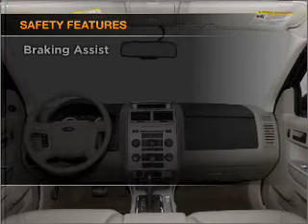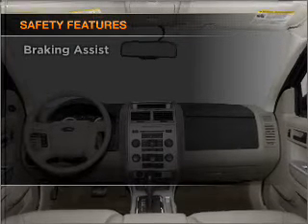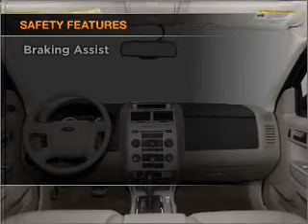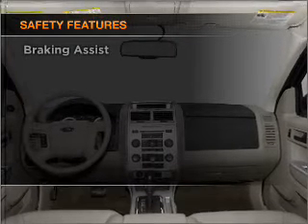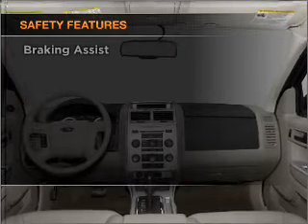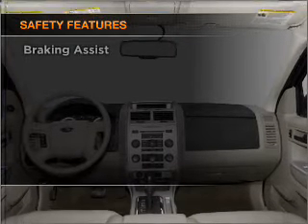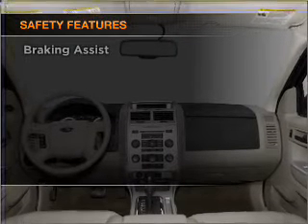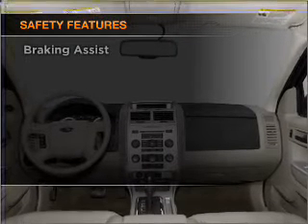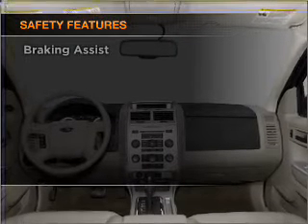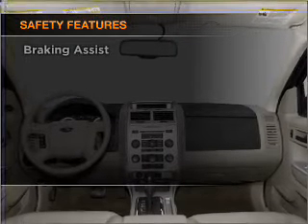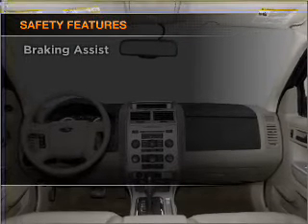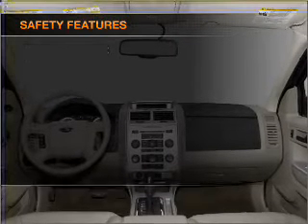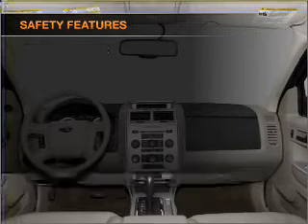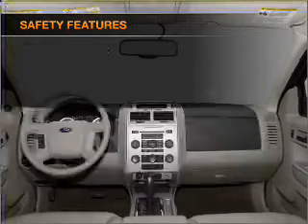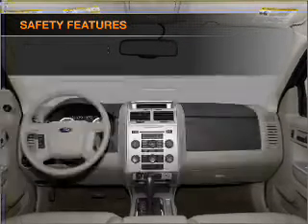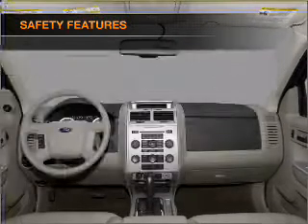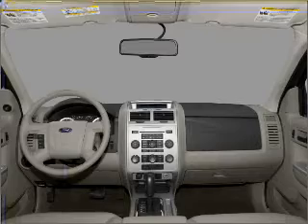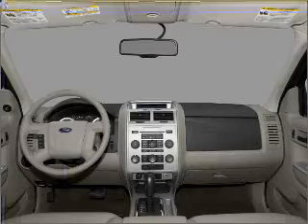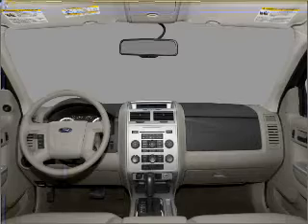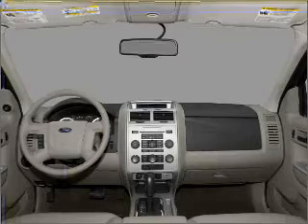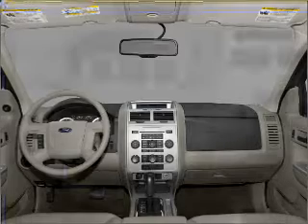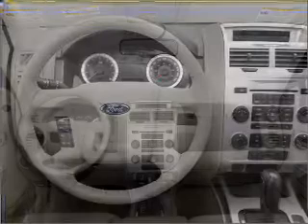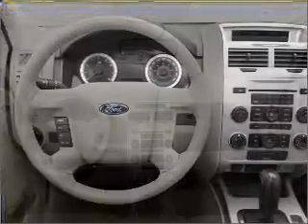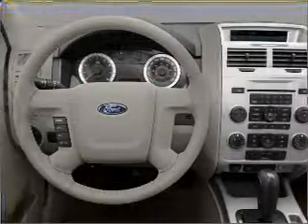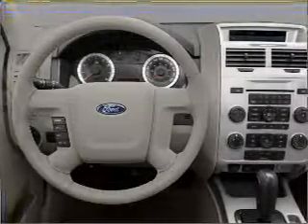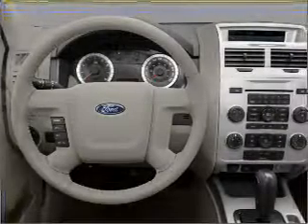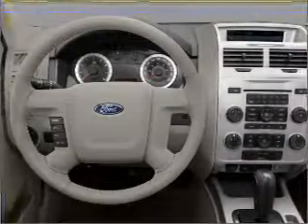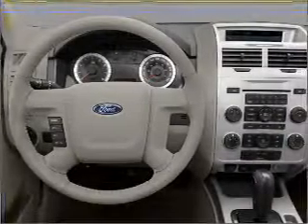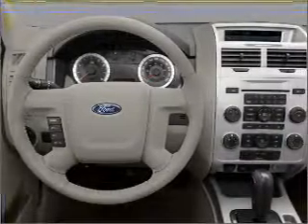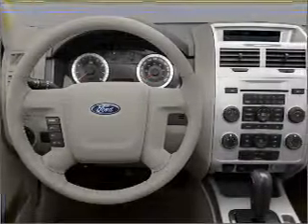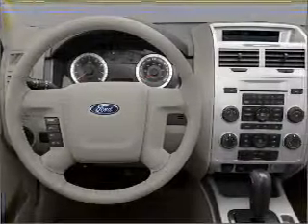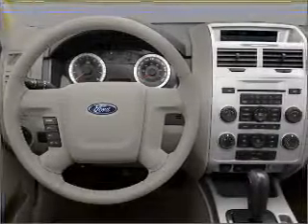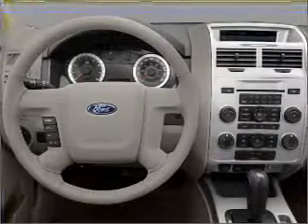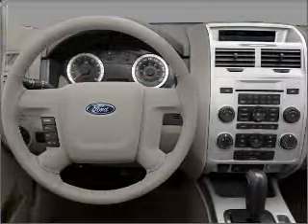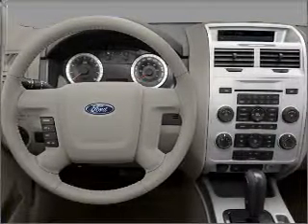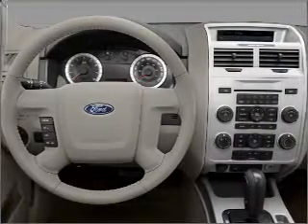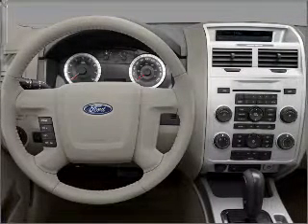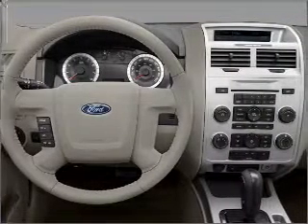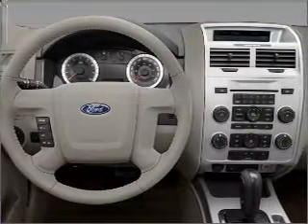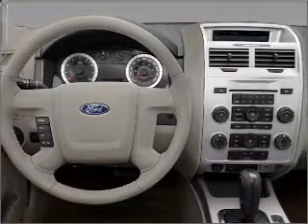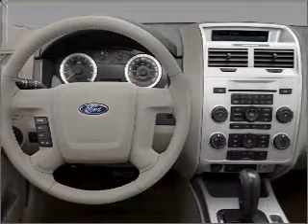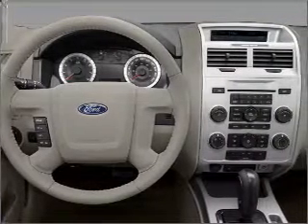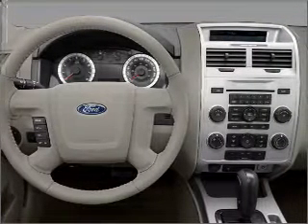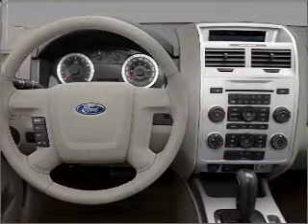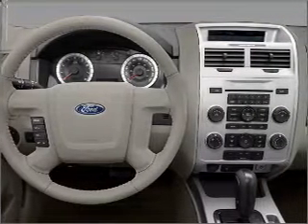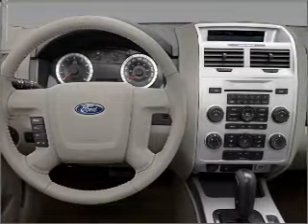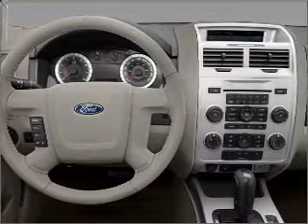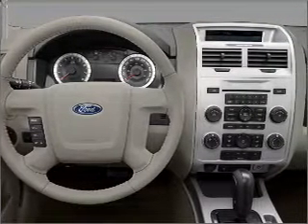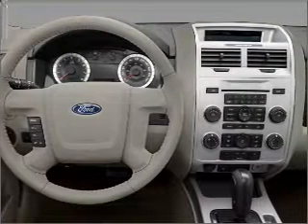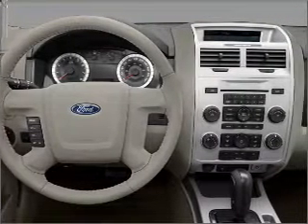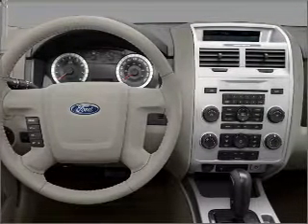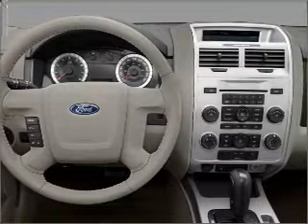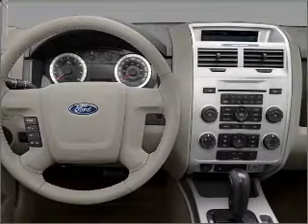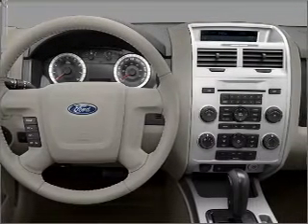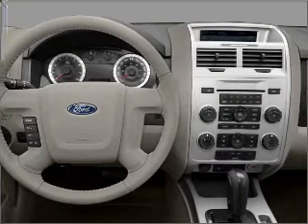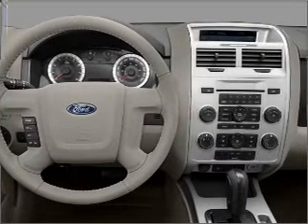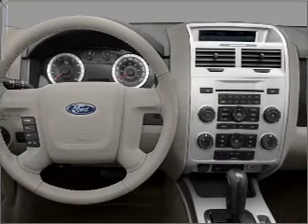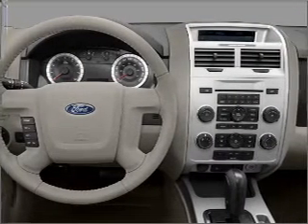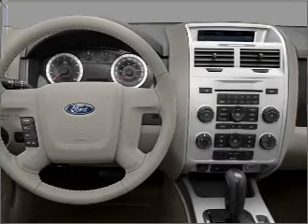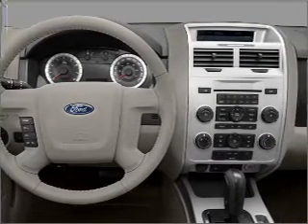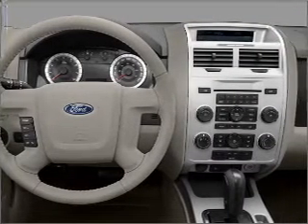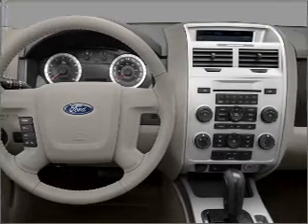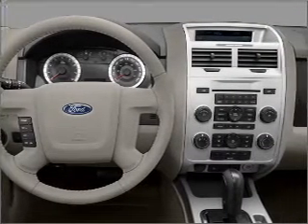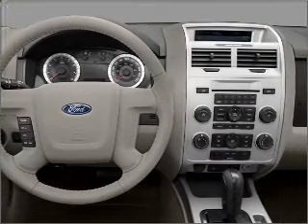Front ventilated disc brakes, passenger airbag, side airbag, curtain head airbags, stability control.